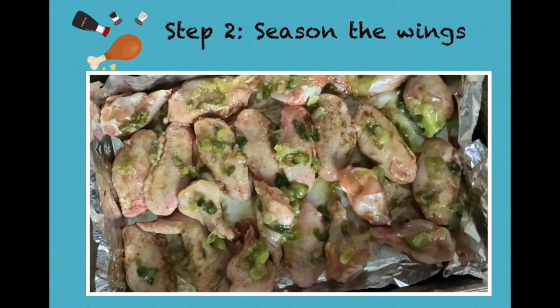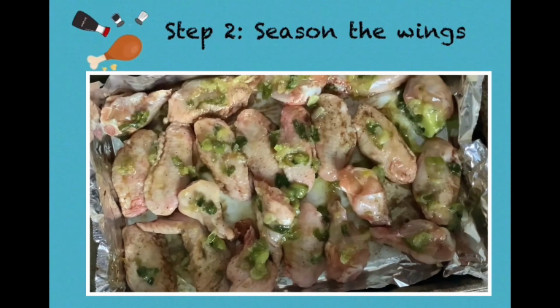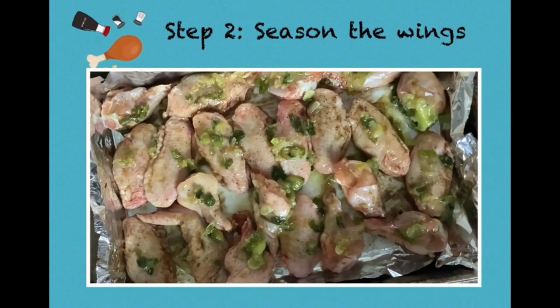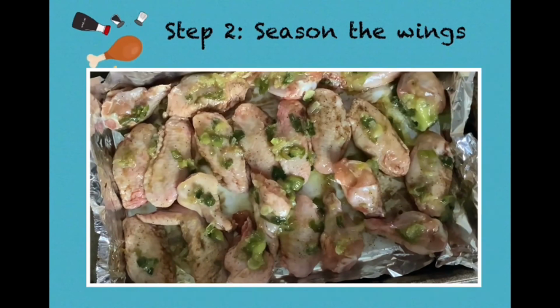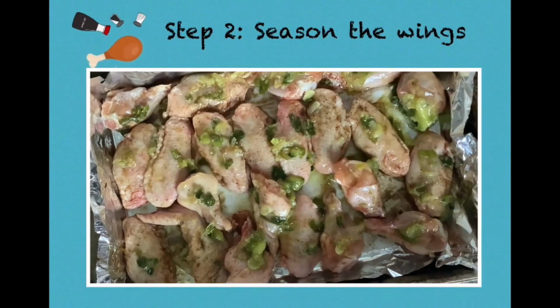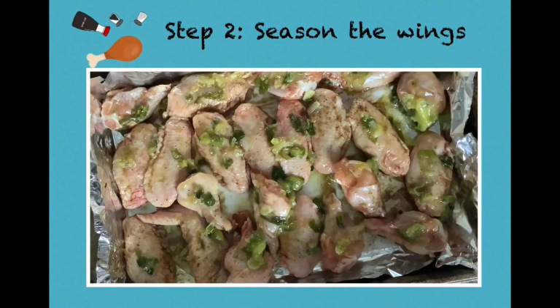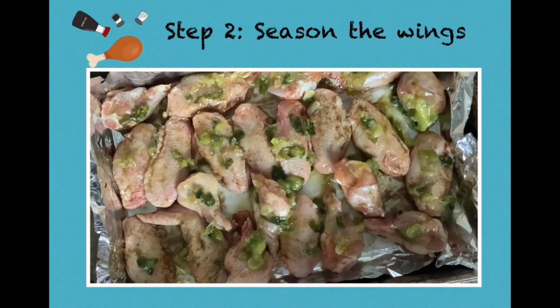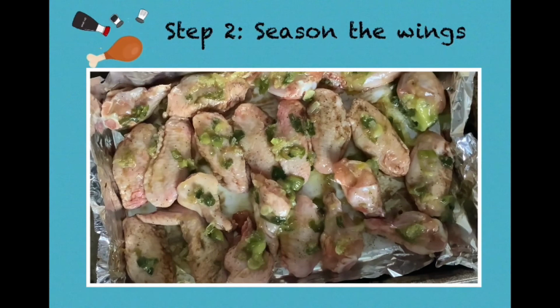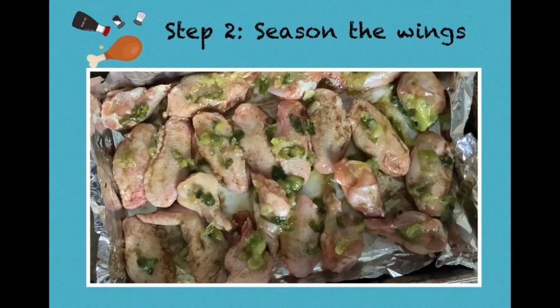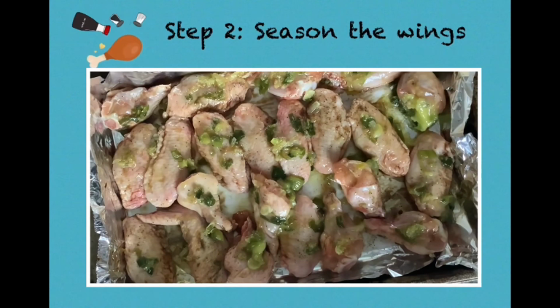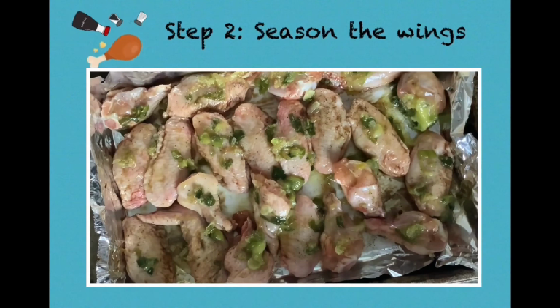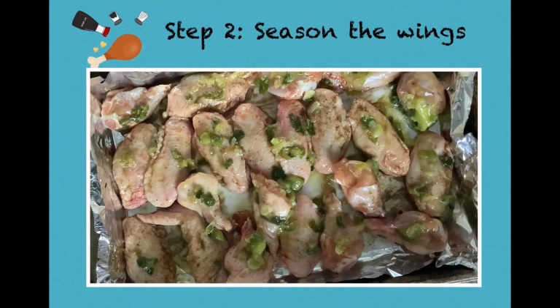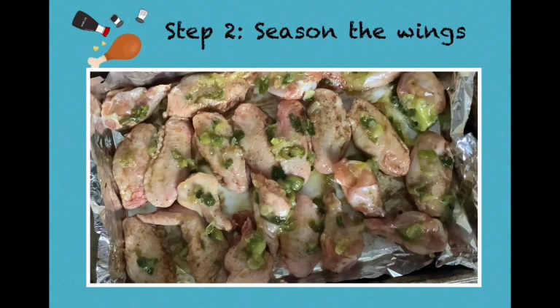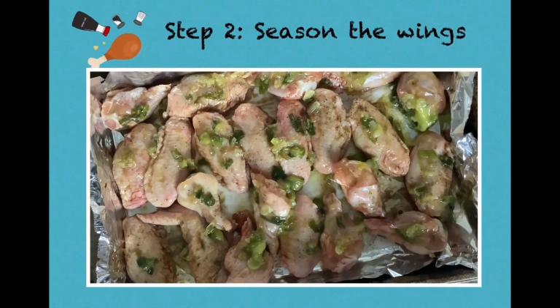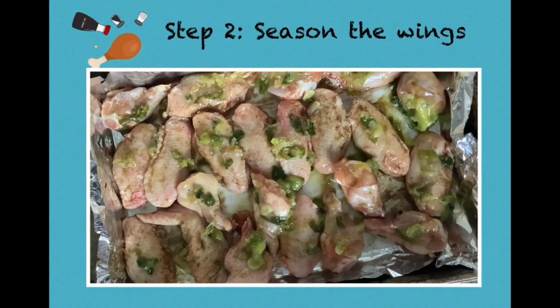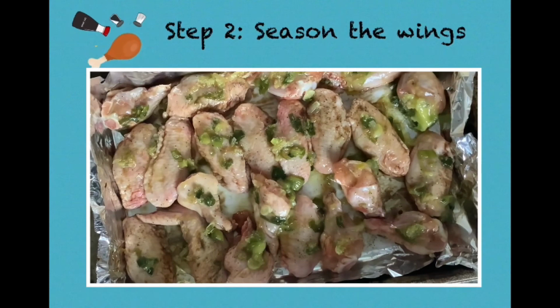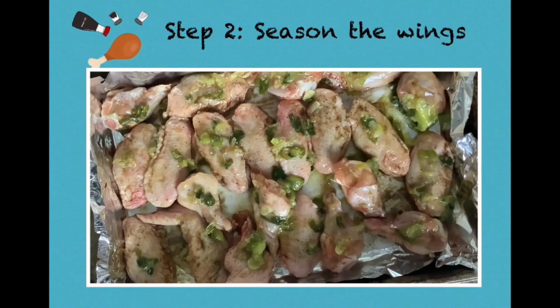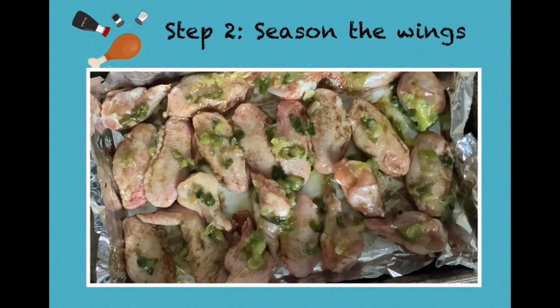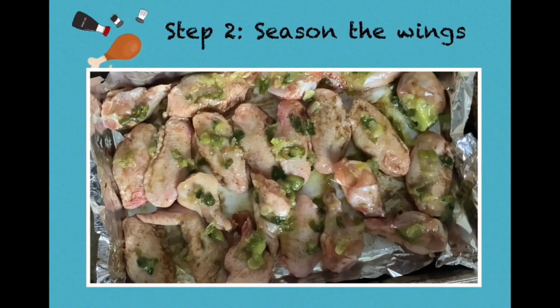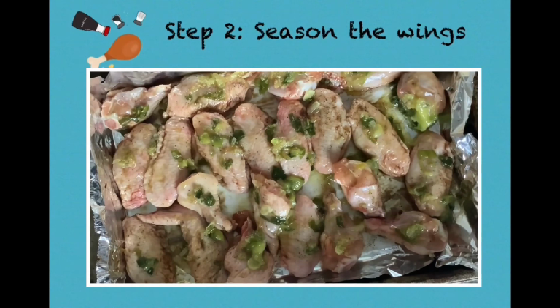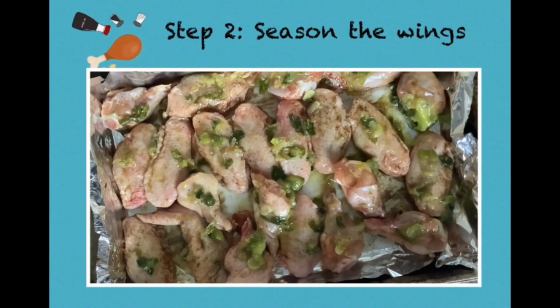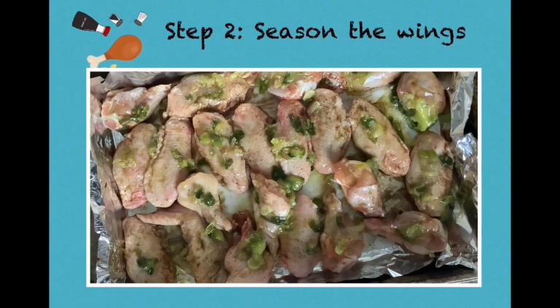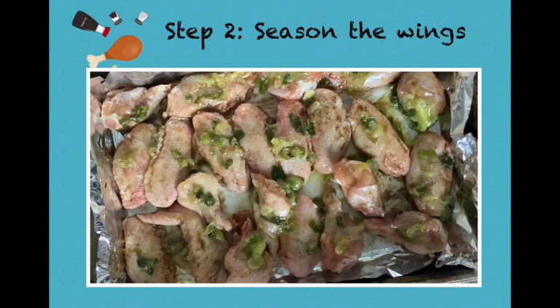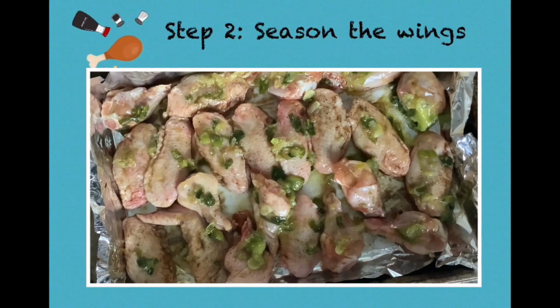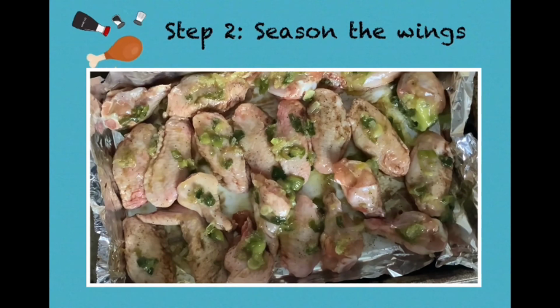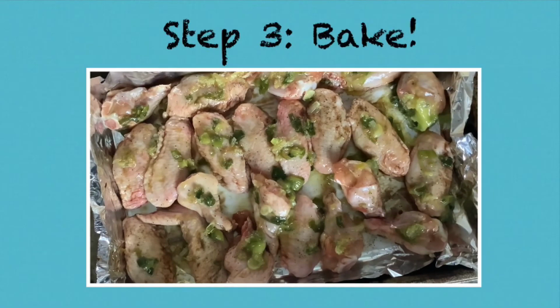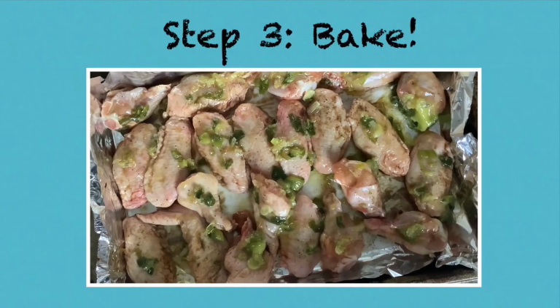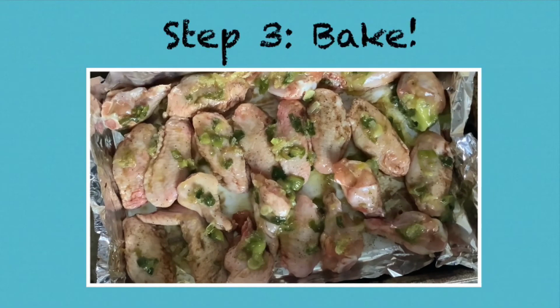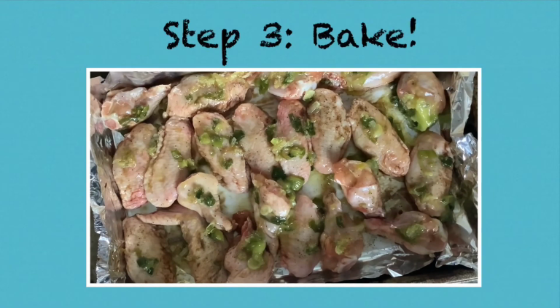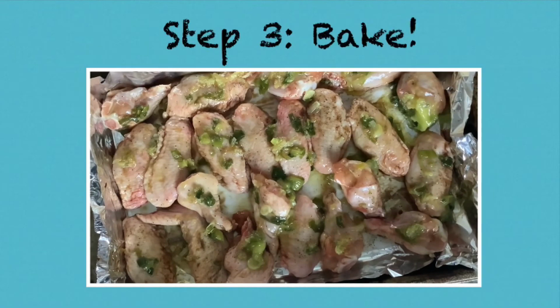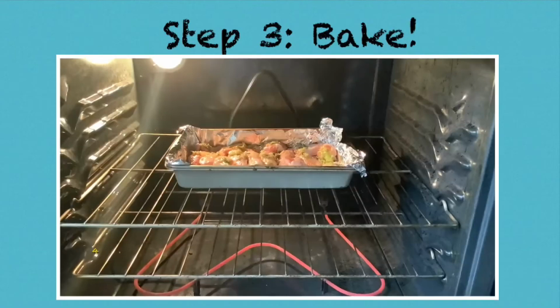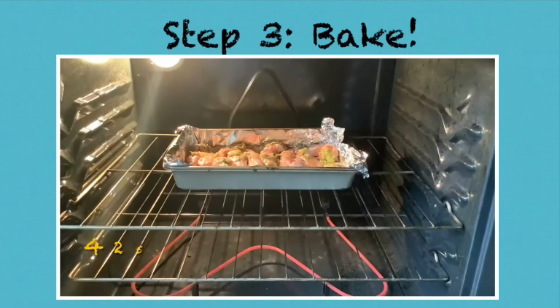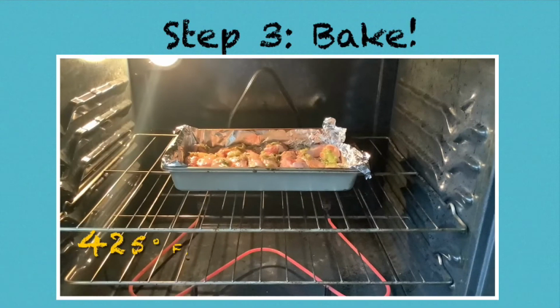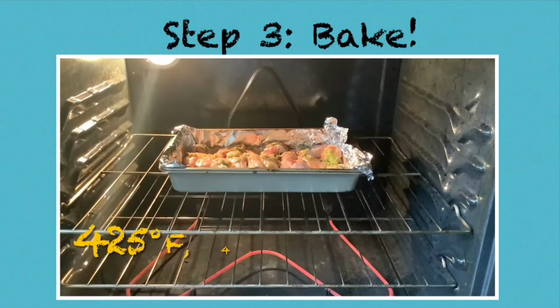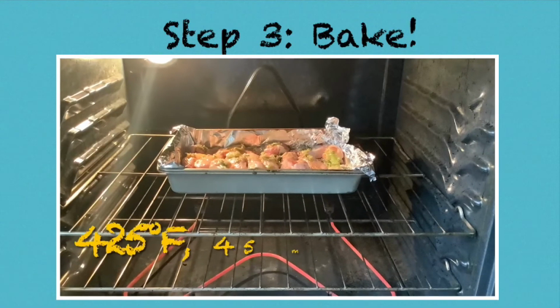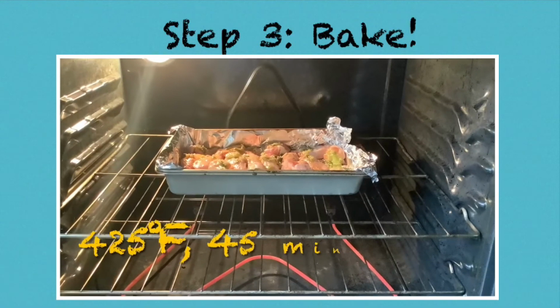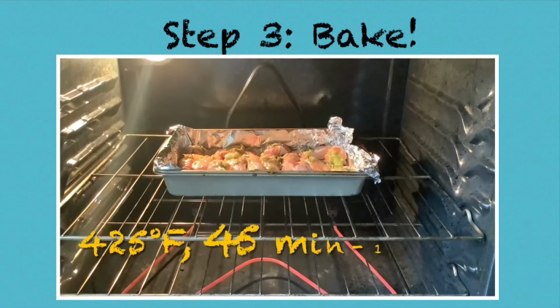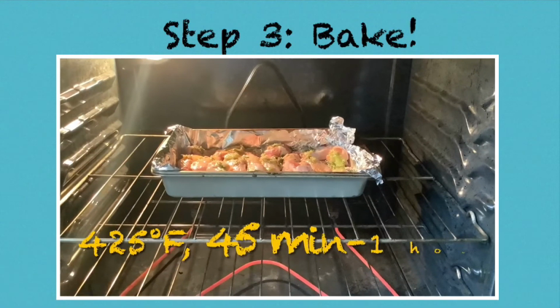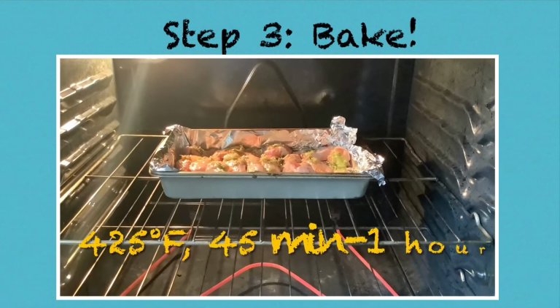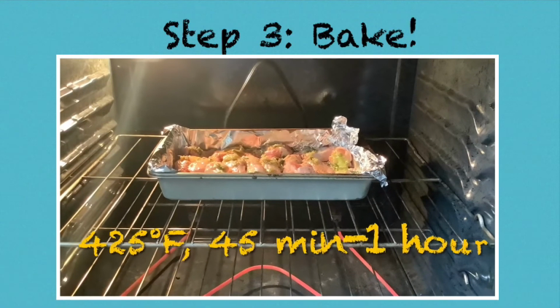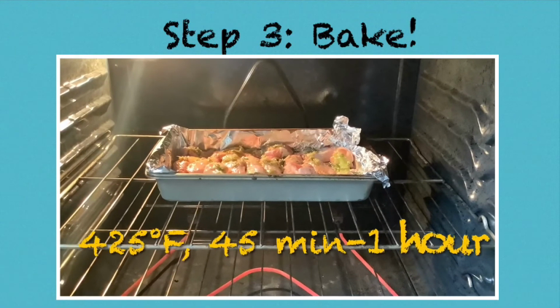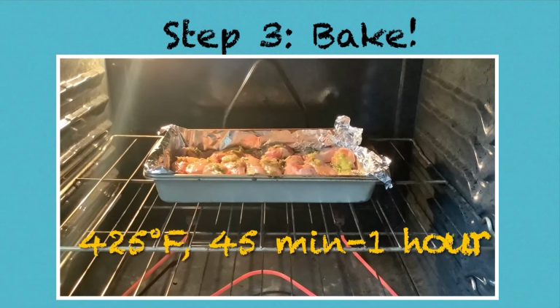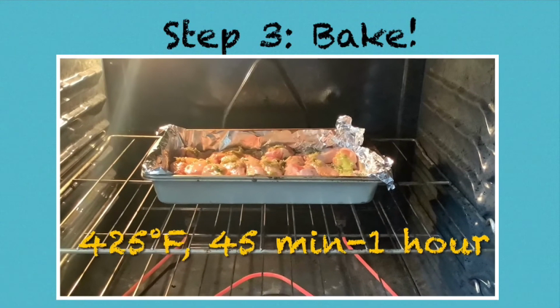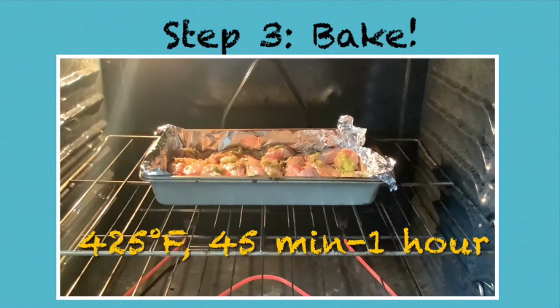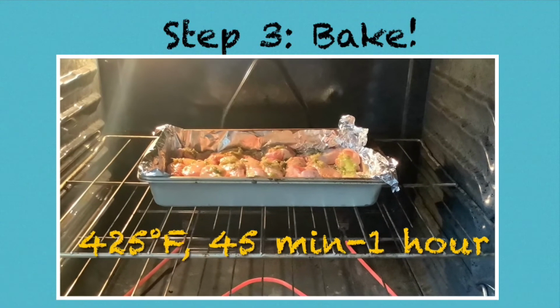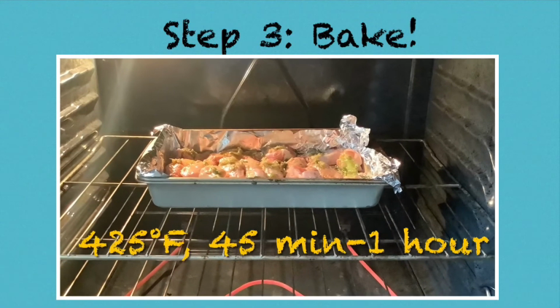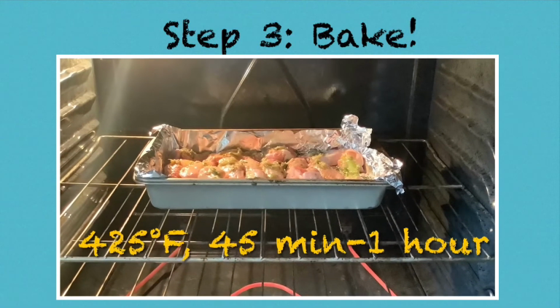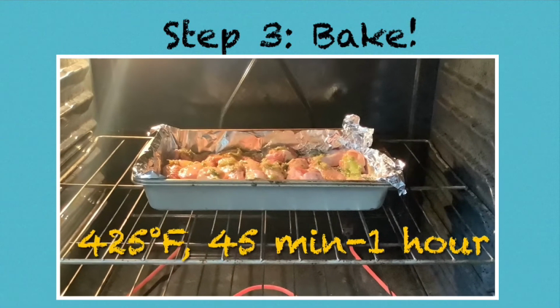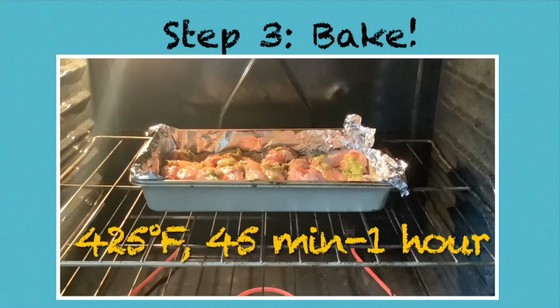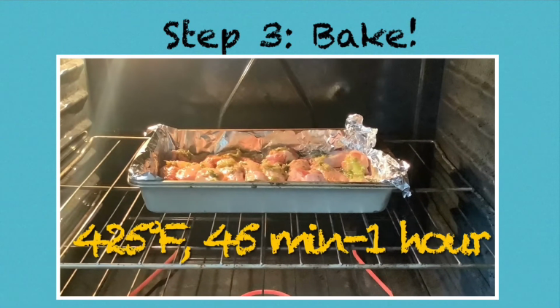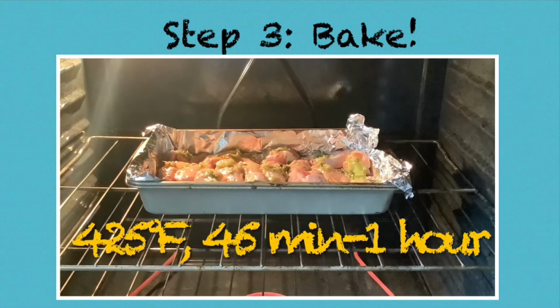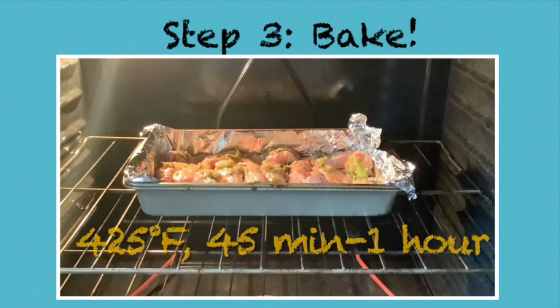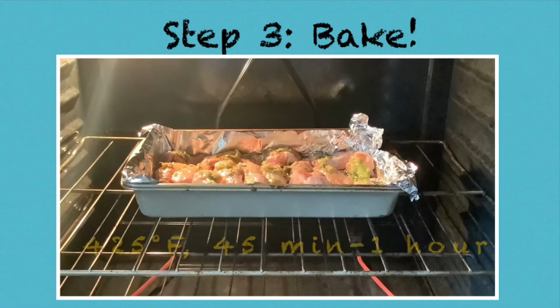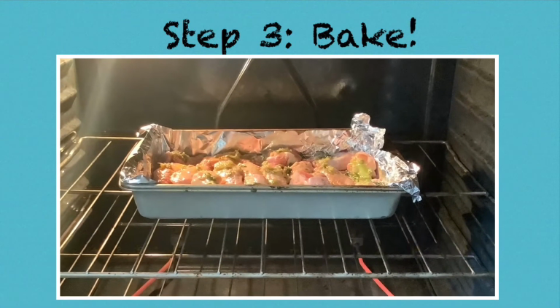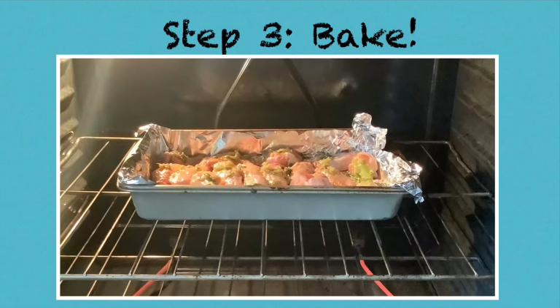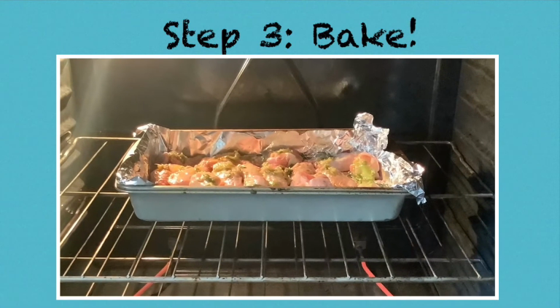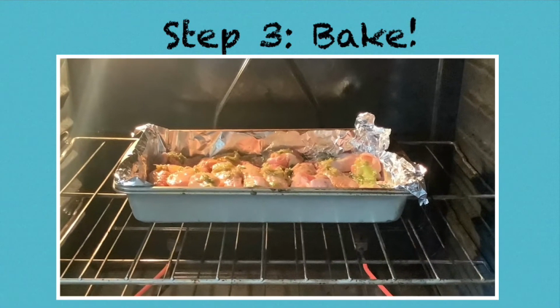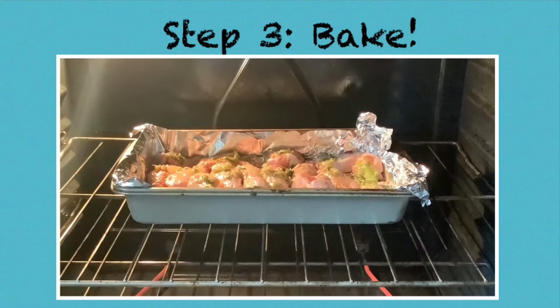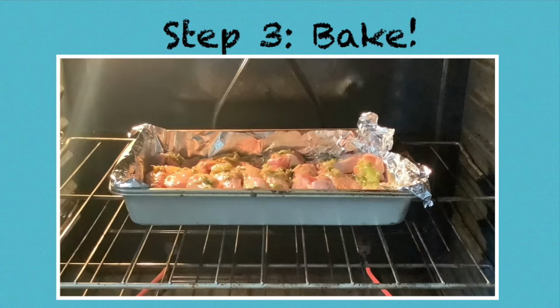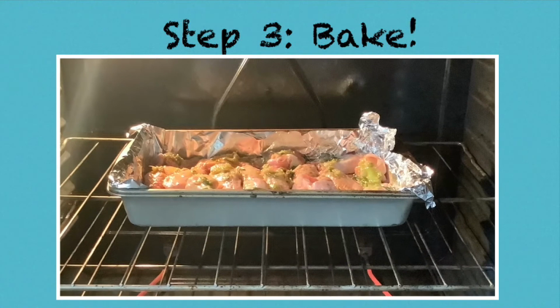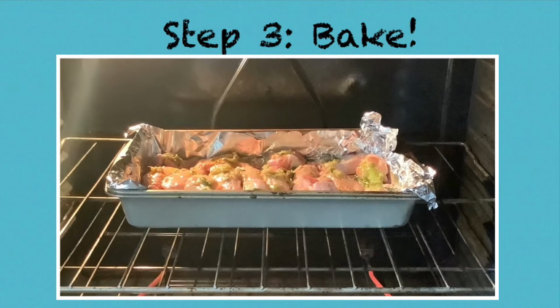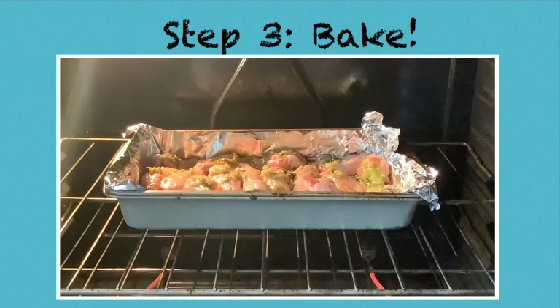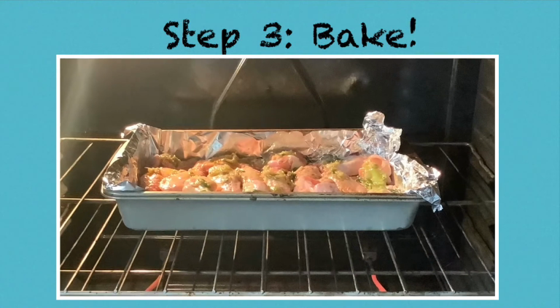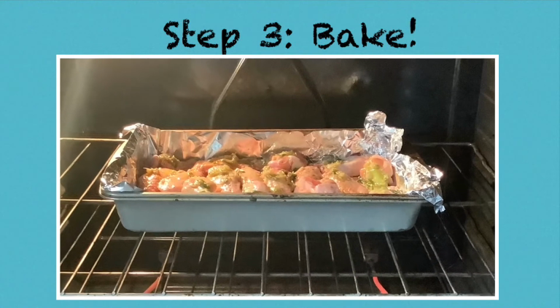And that brings us to our final step, which is the baking. We're going to bake in the oven at 425 degrees for 45 minutes to one hour.